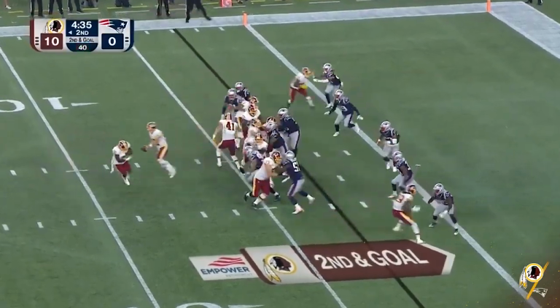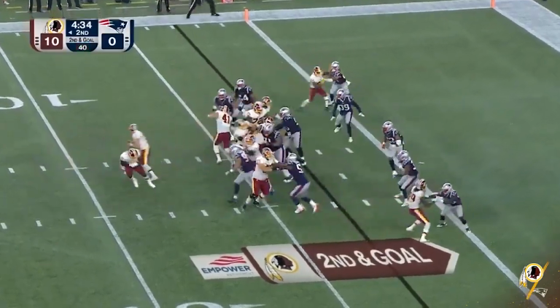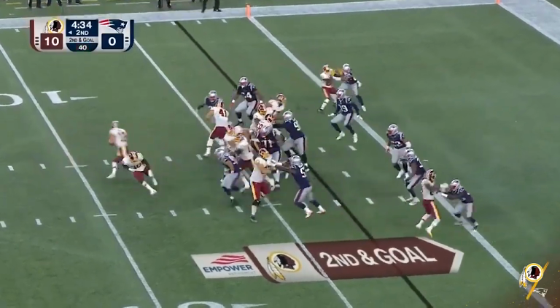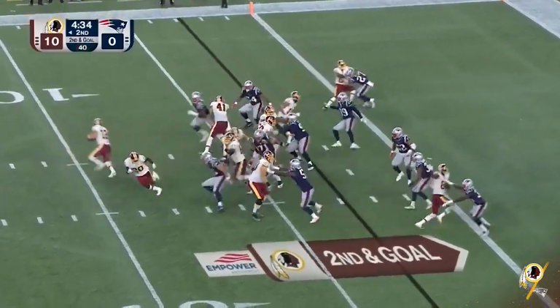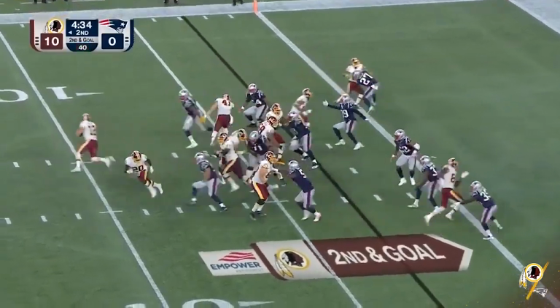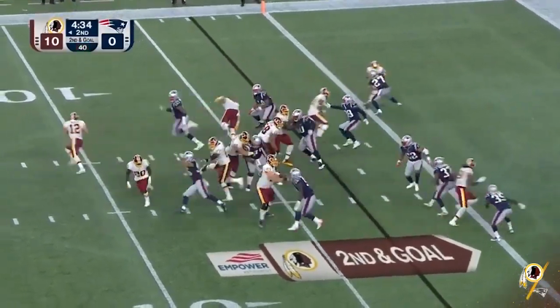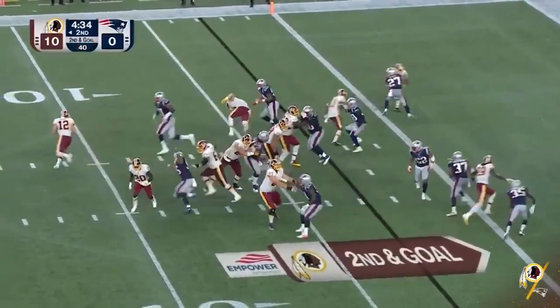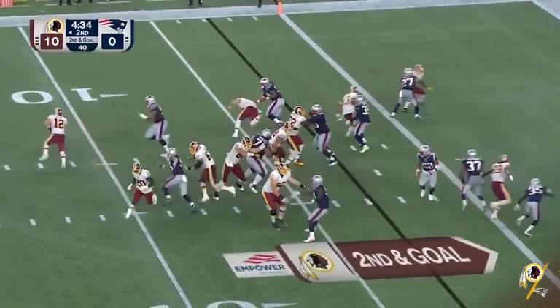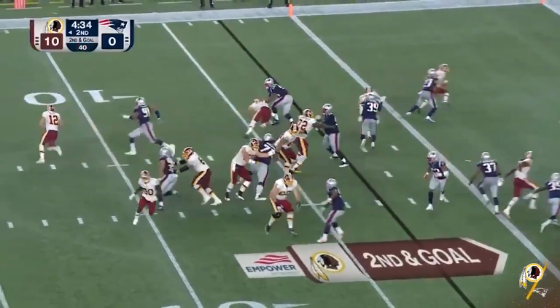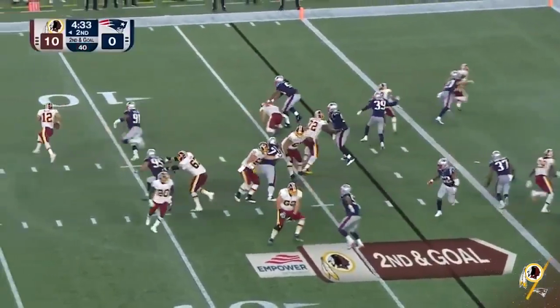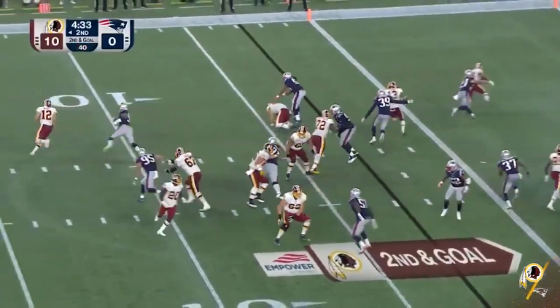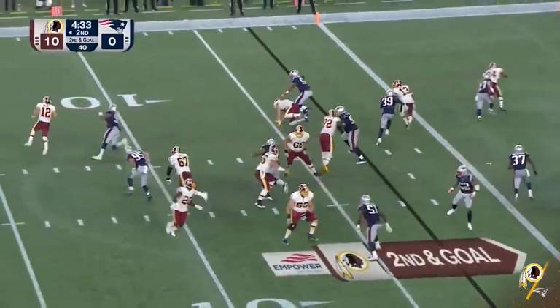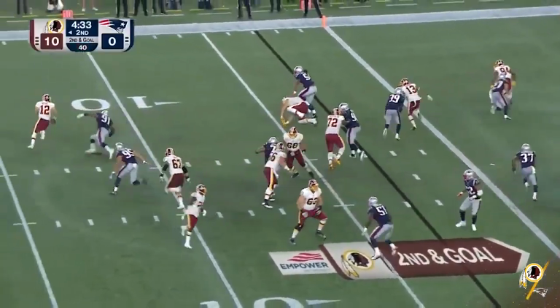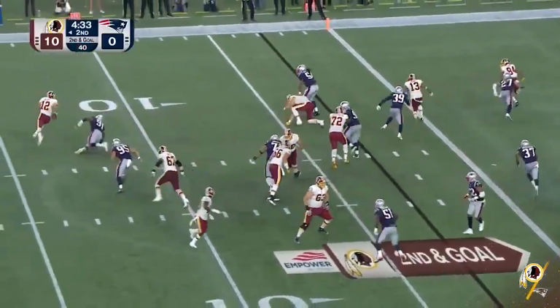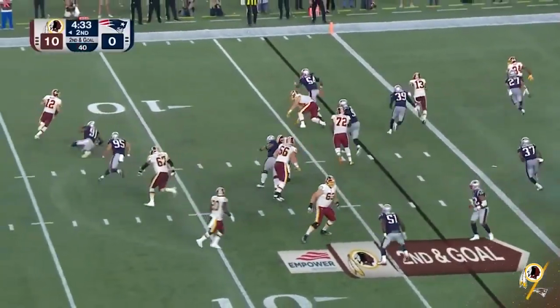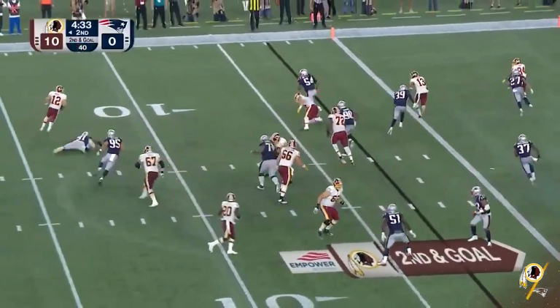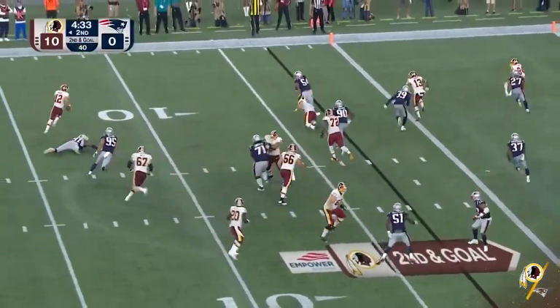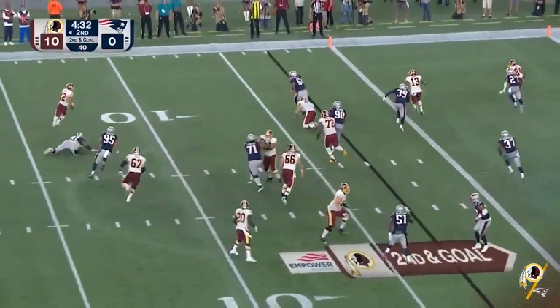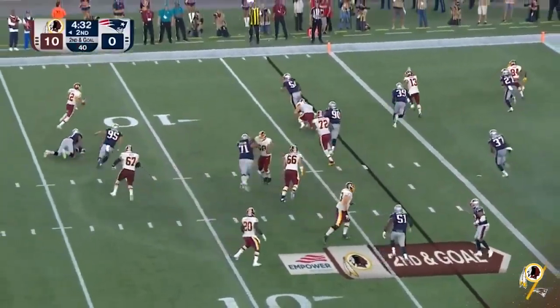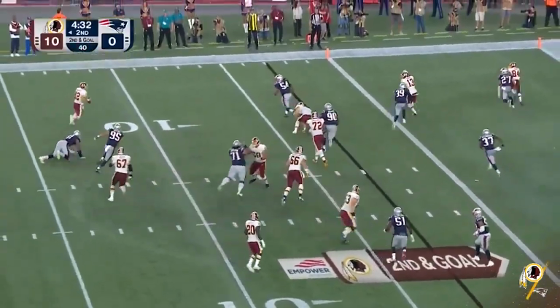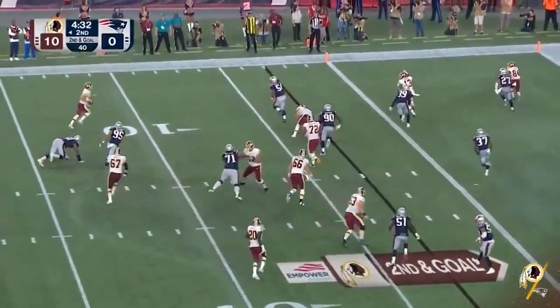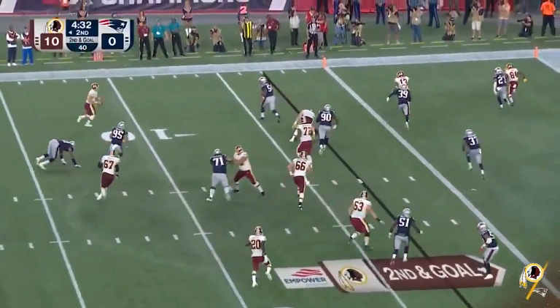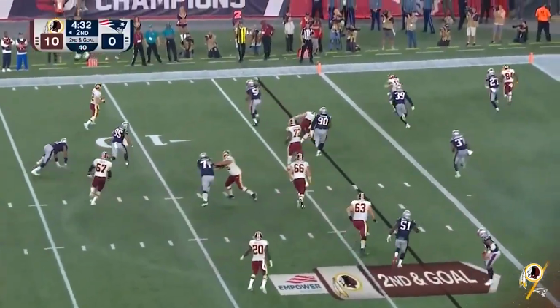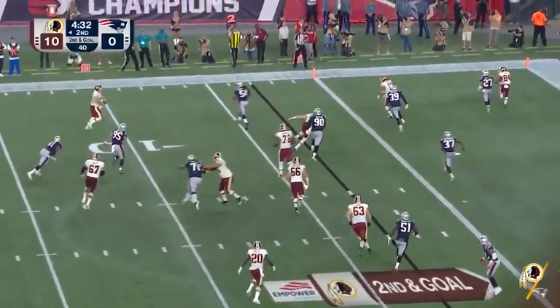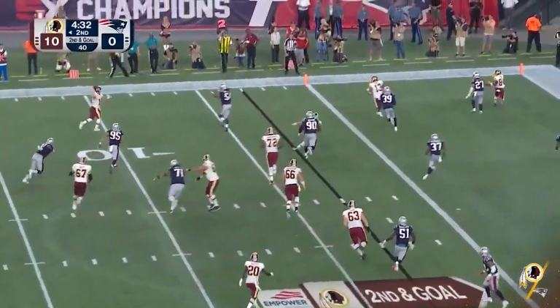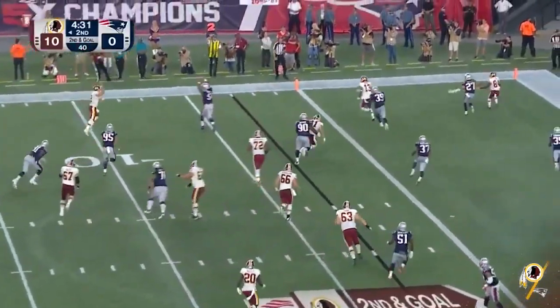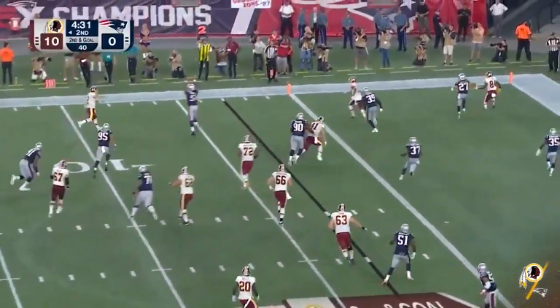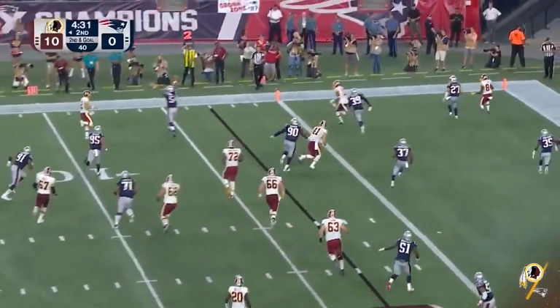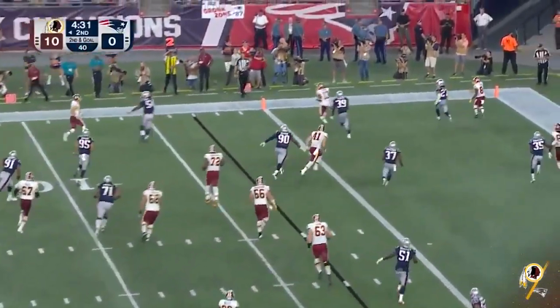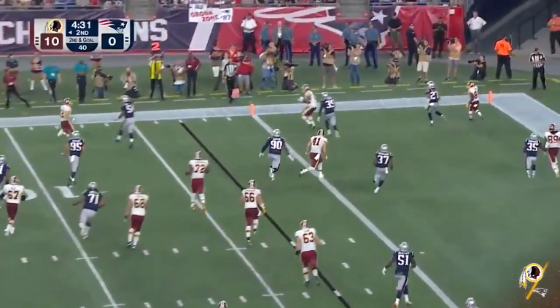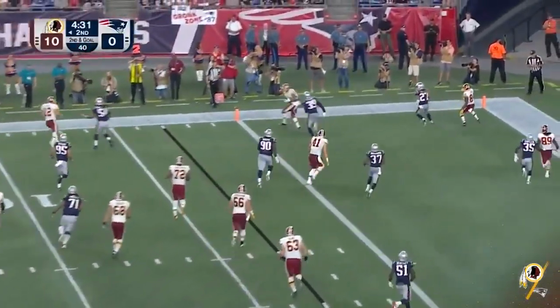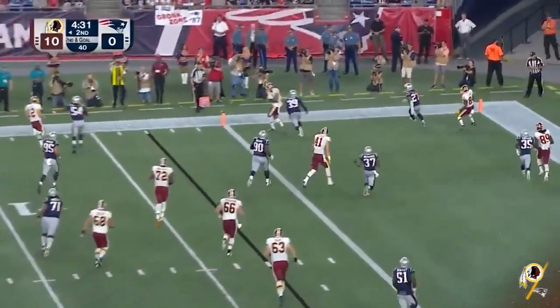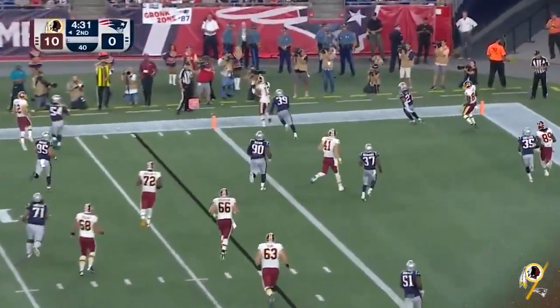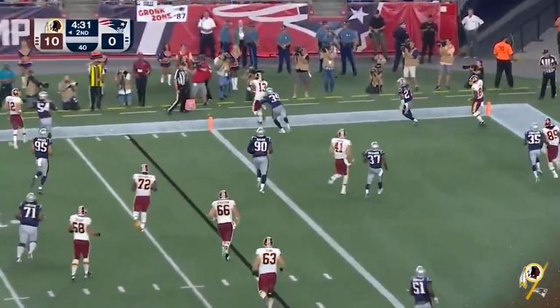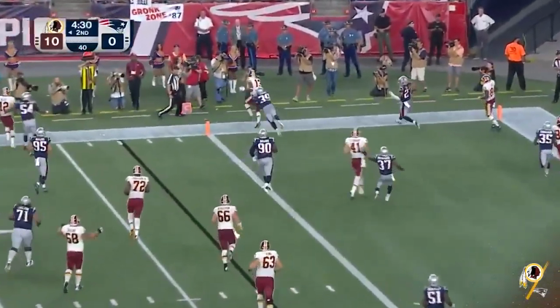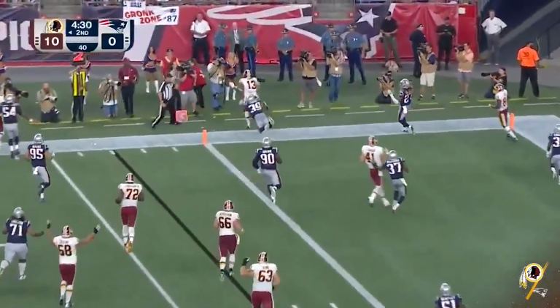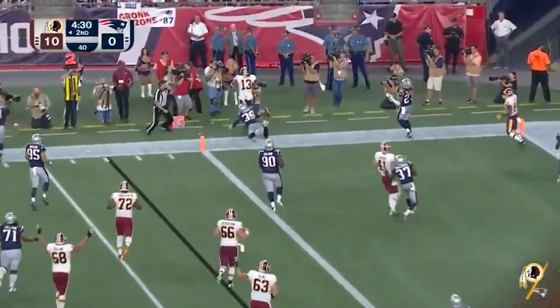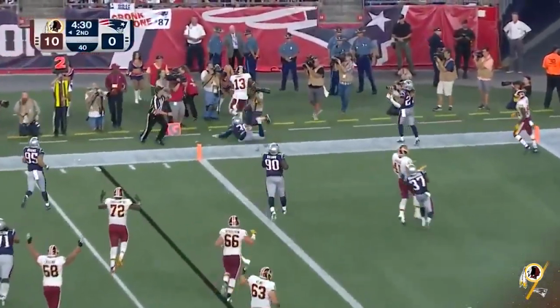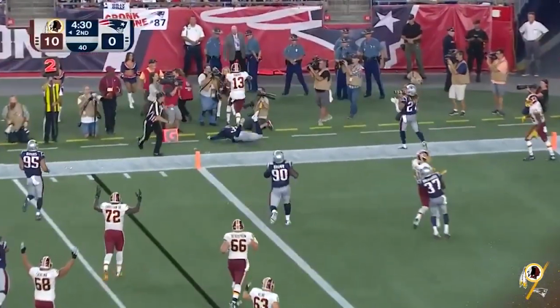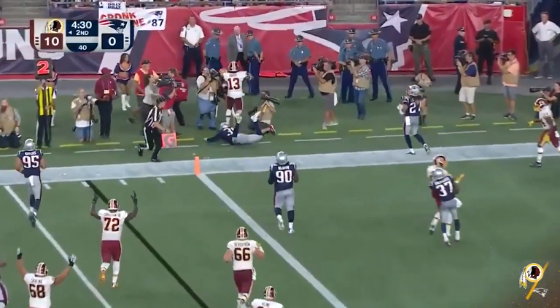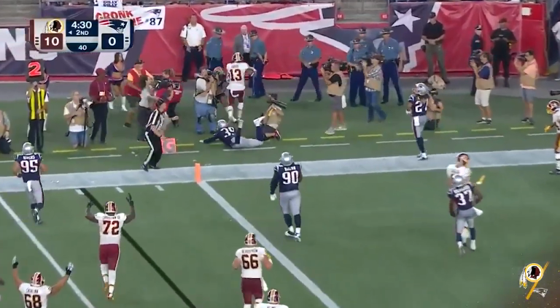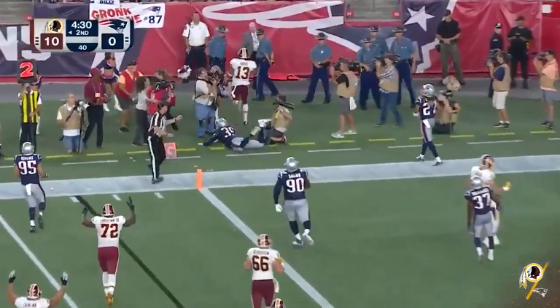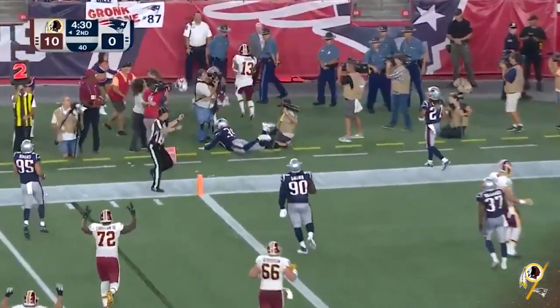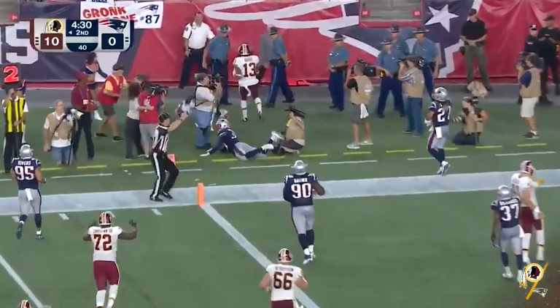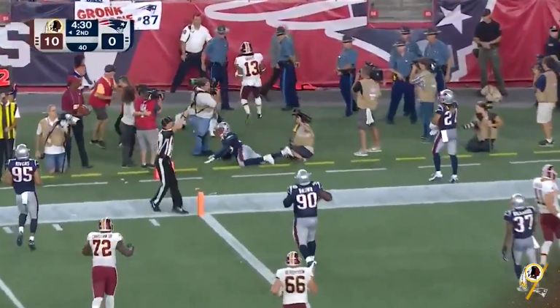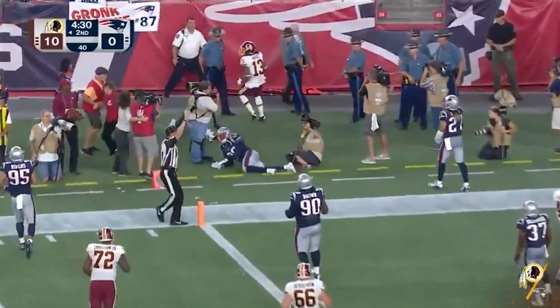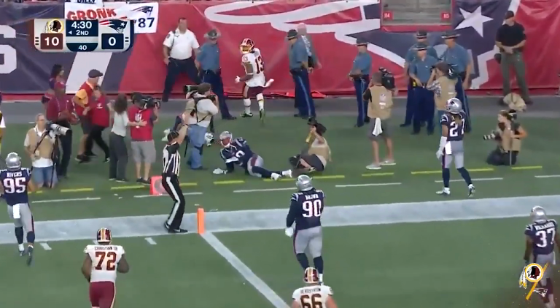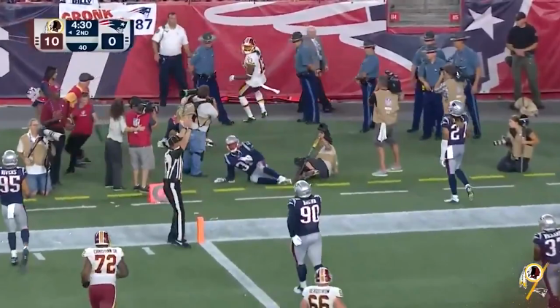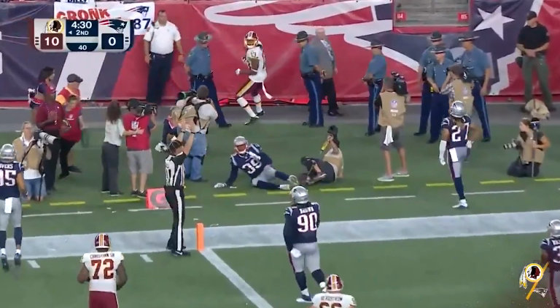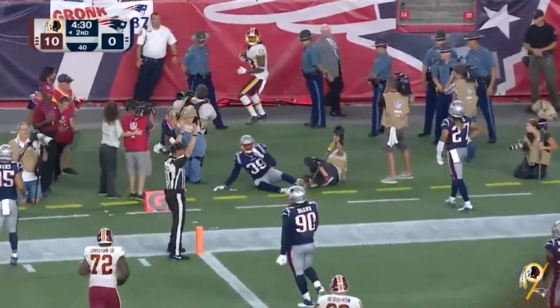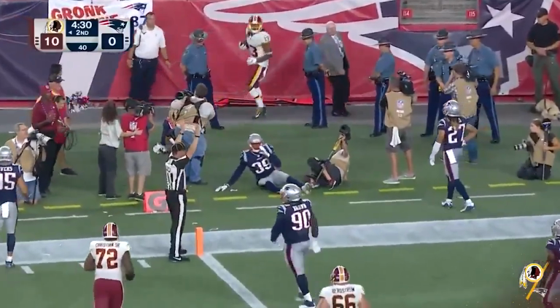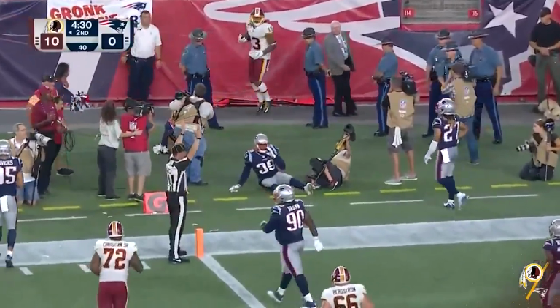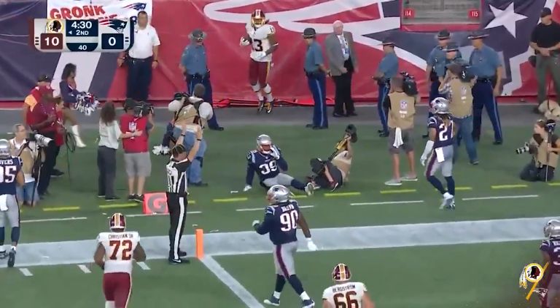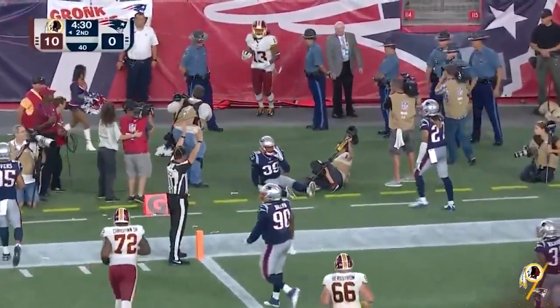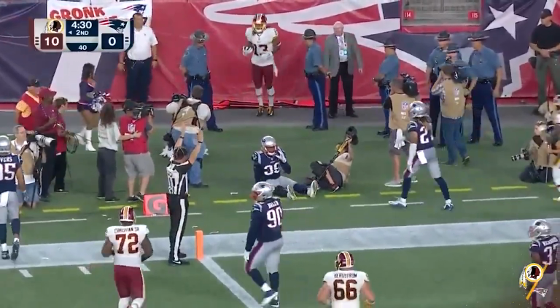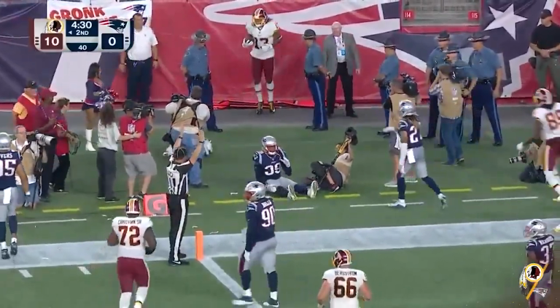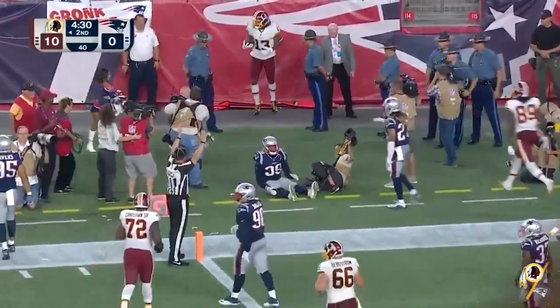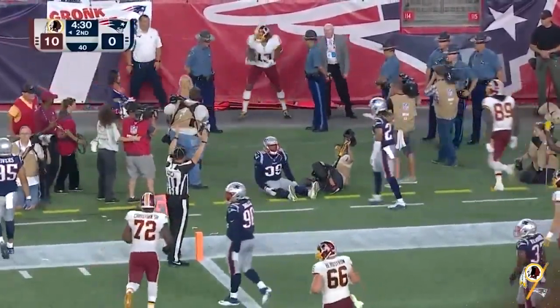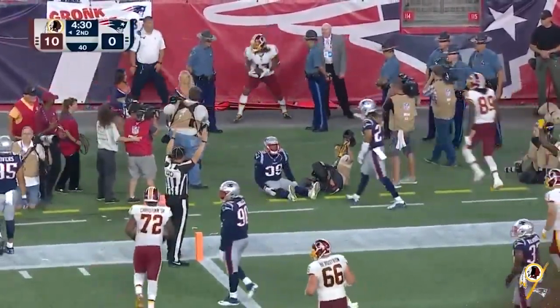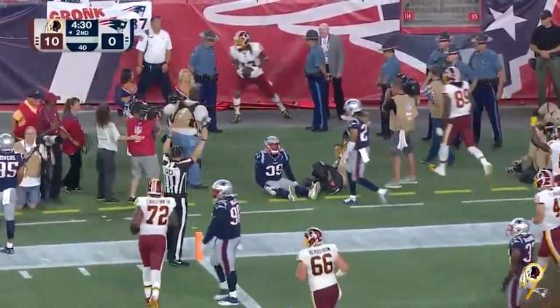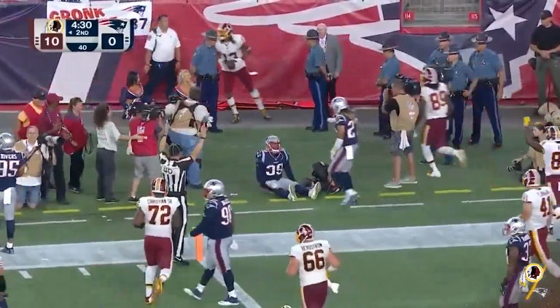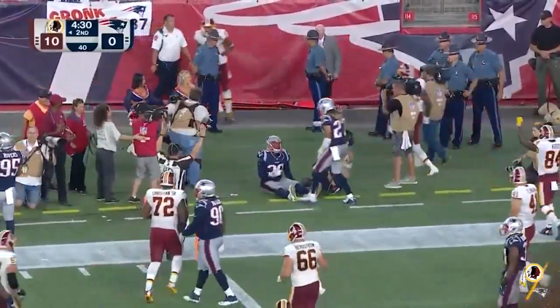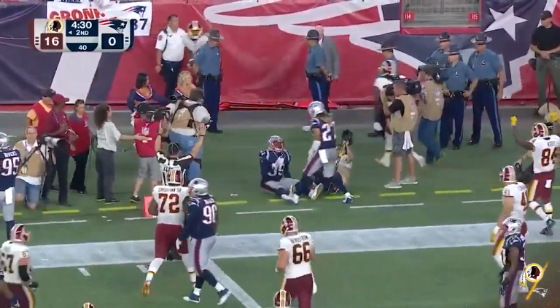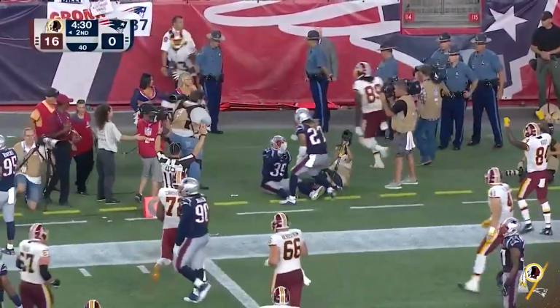Play fake in the bootleg by McCoy, going to Harris — touchdown Washington.